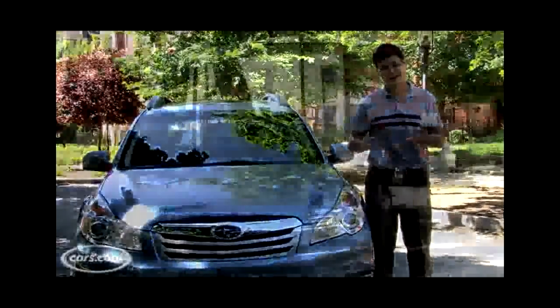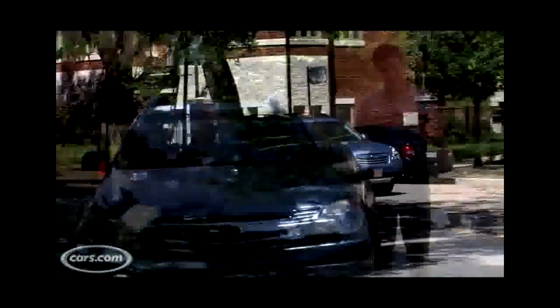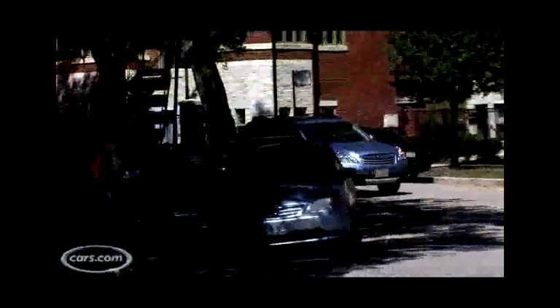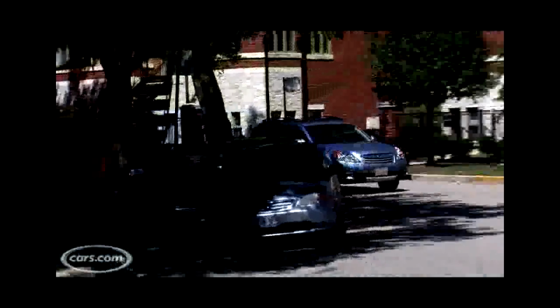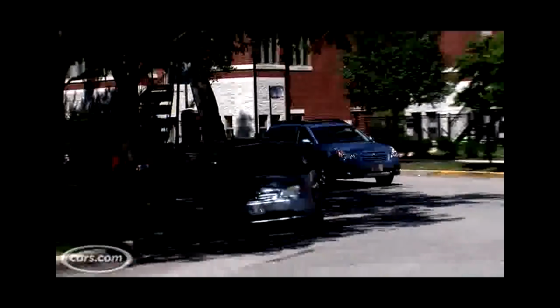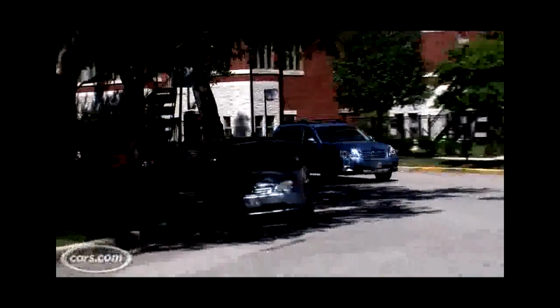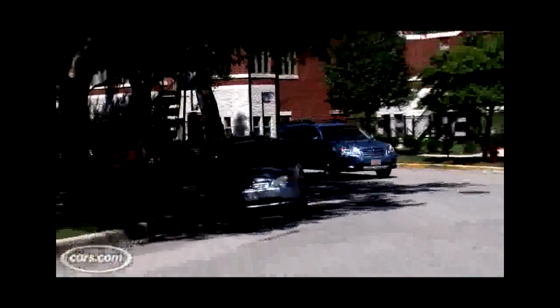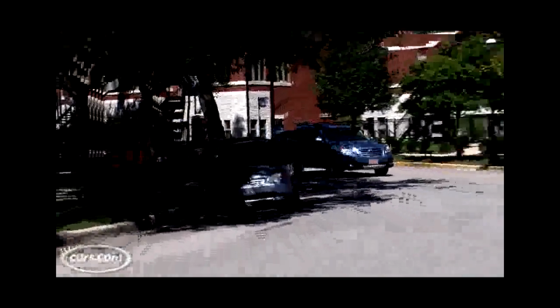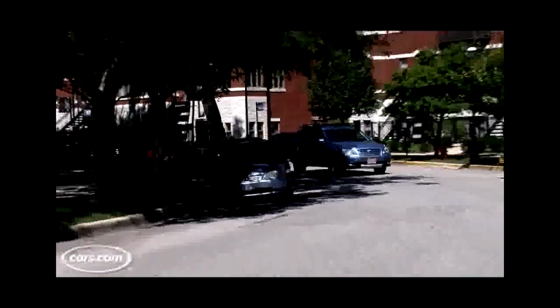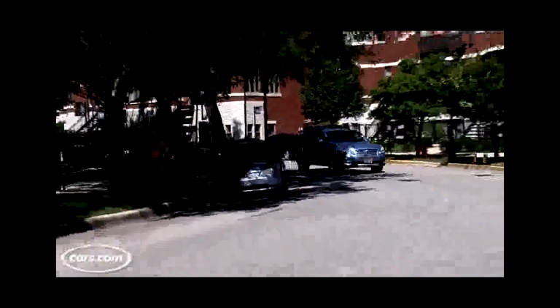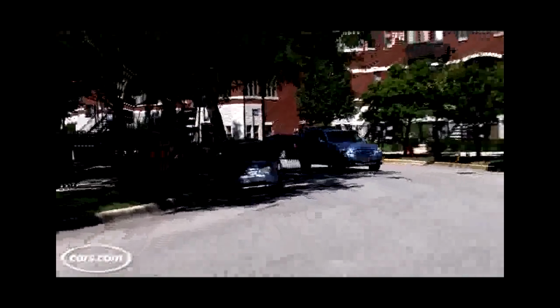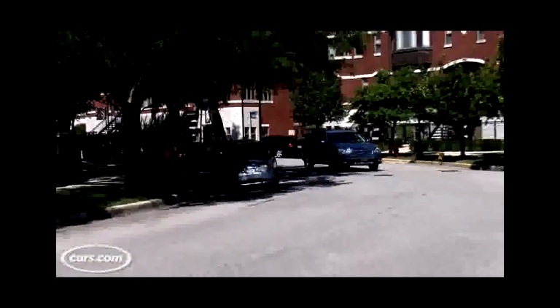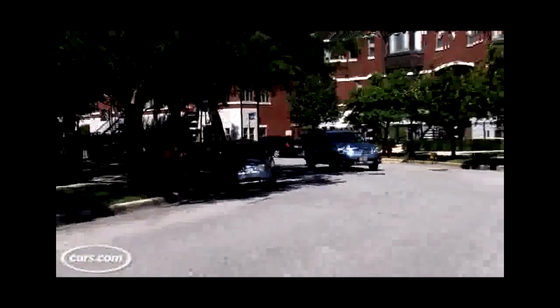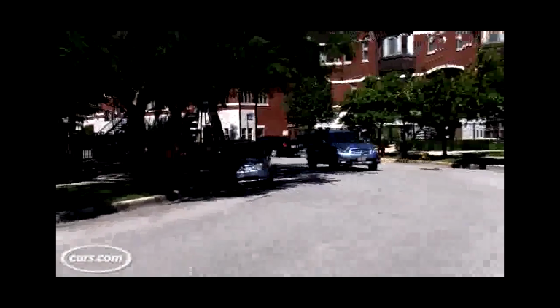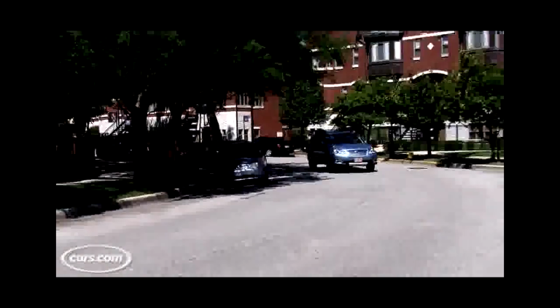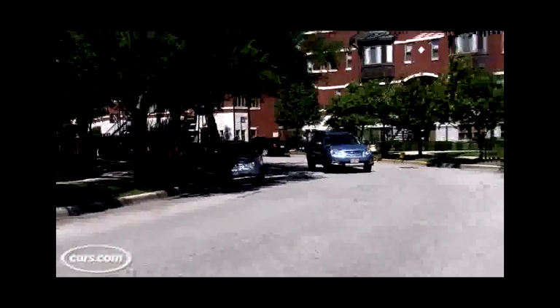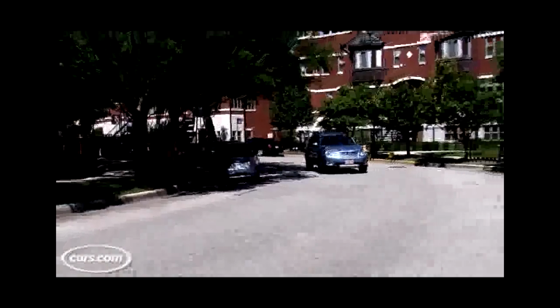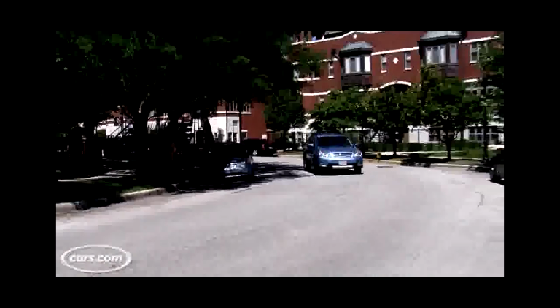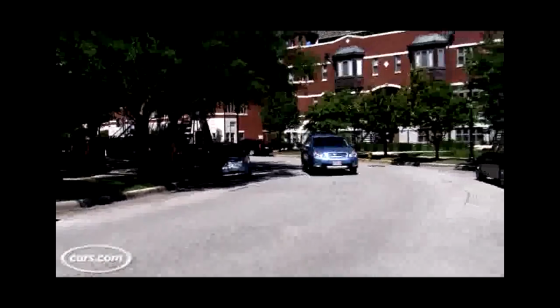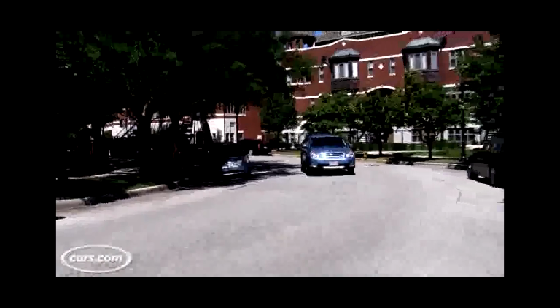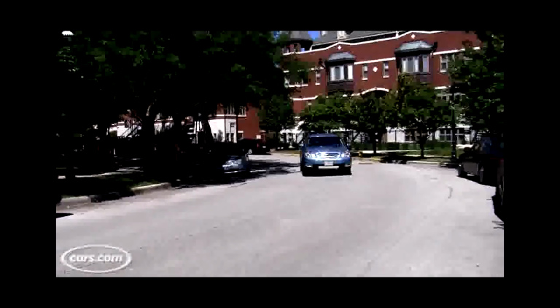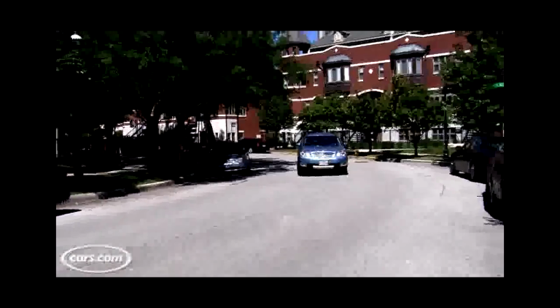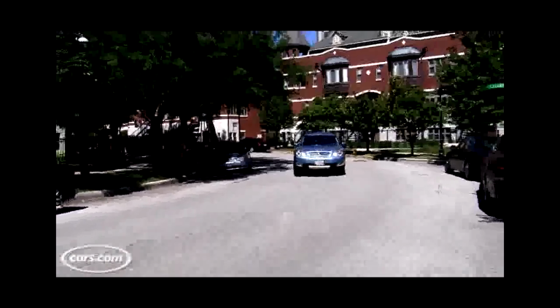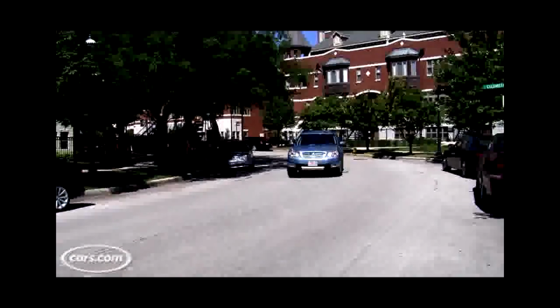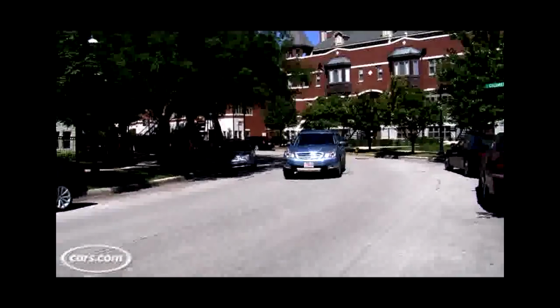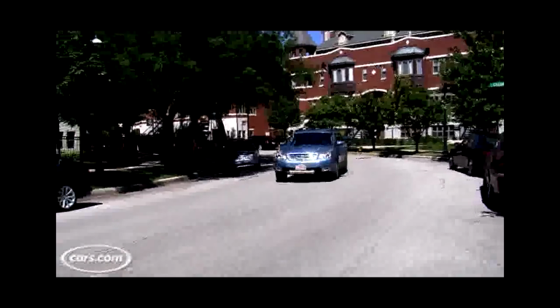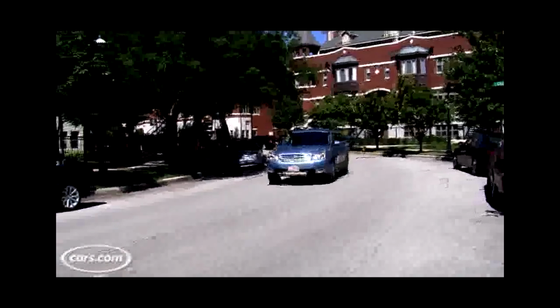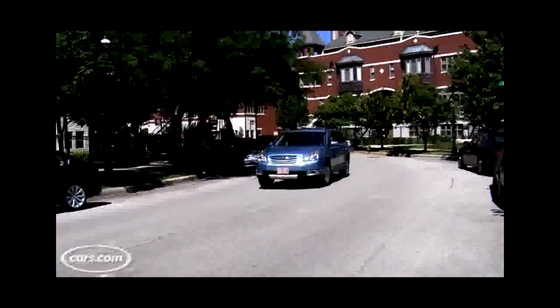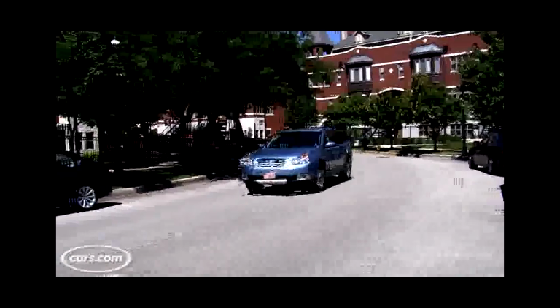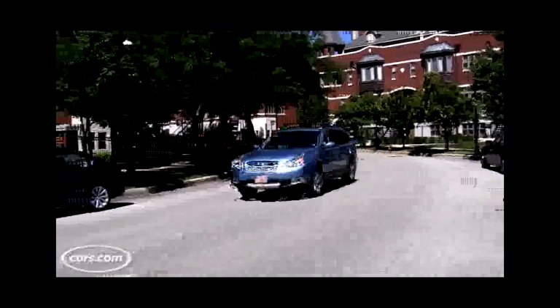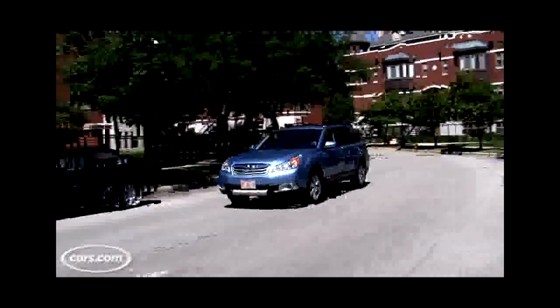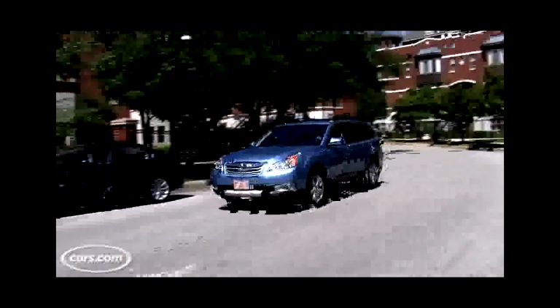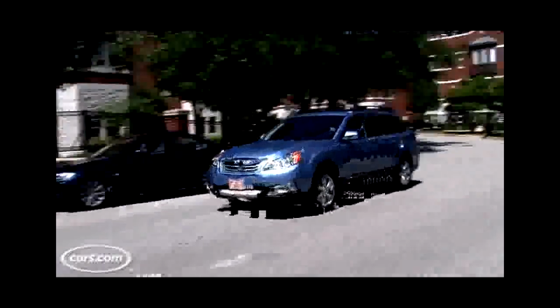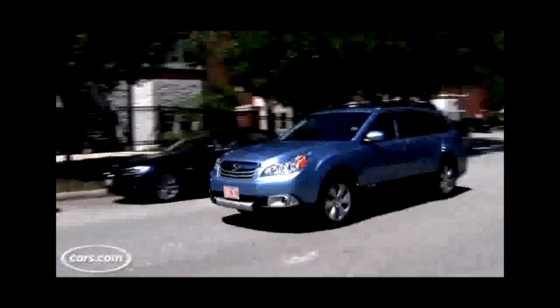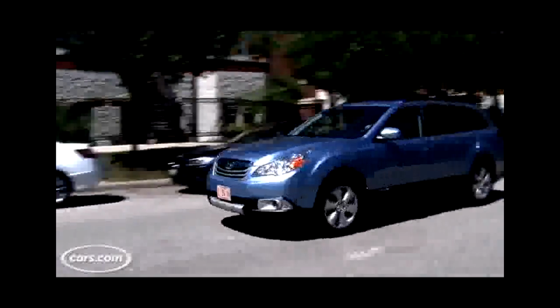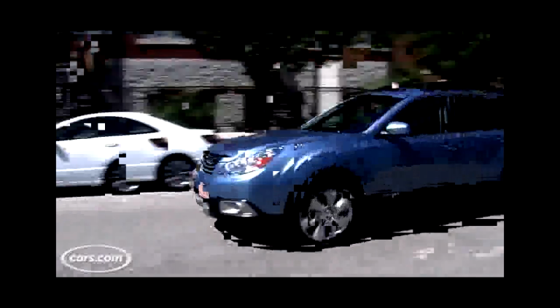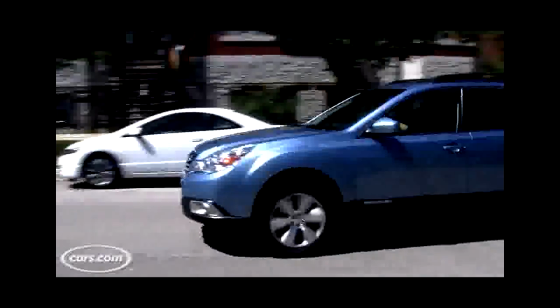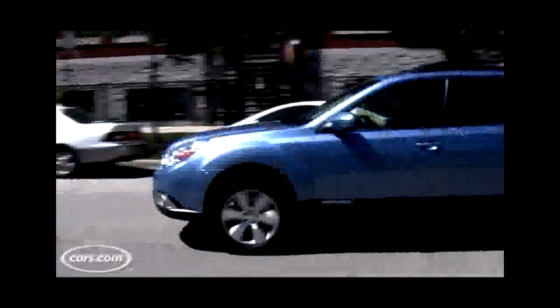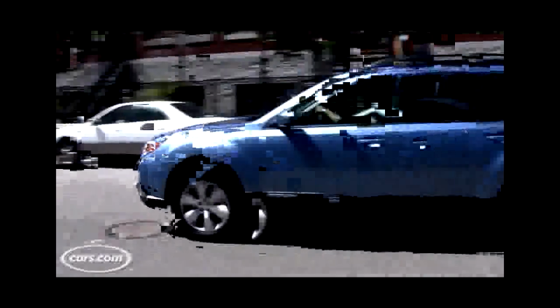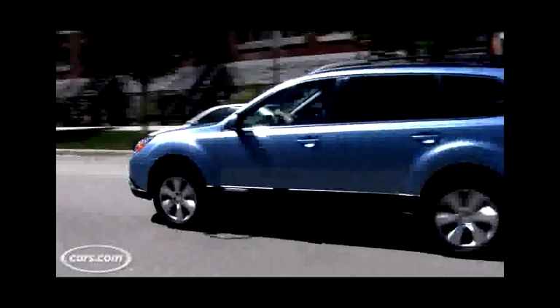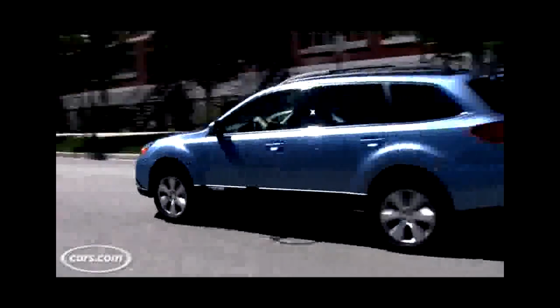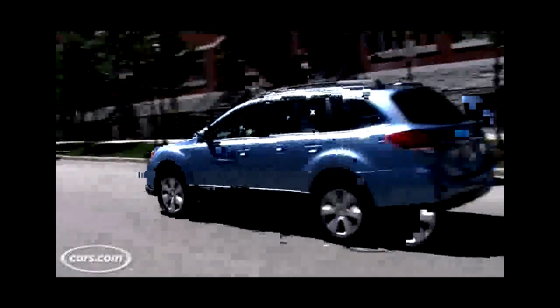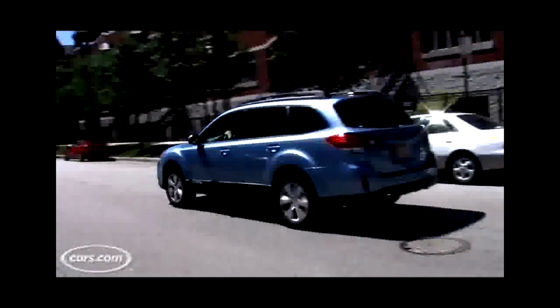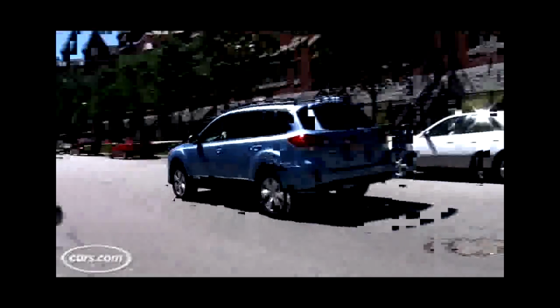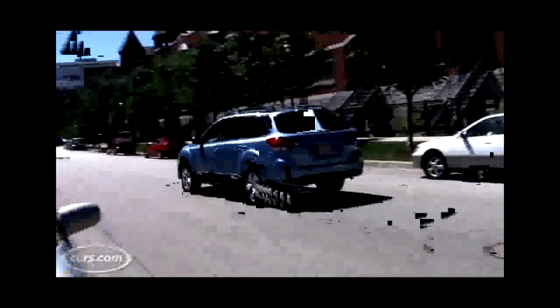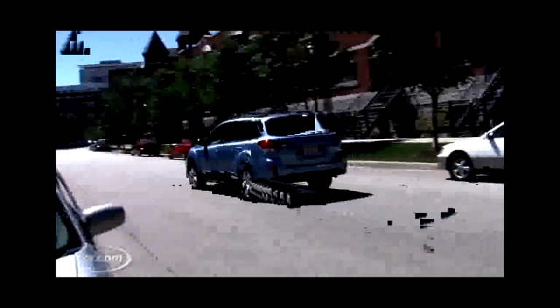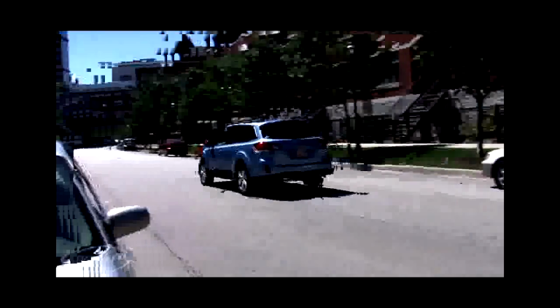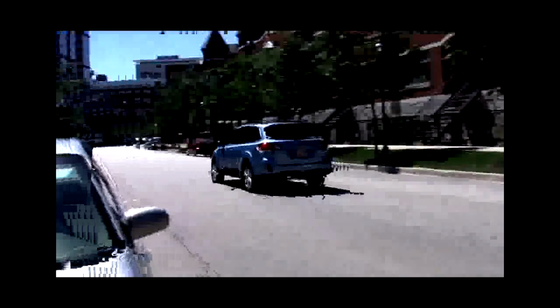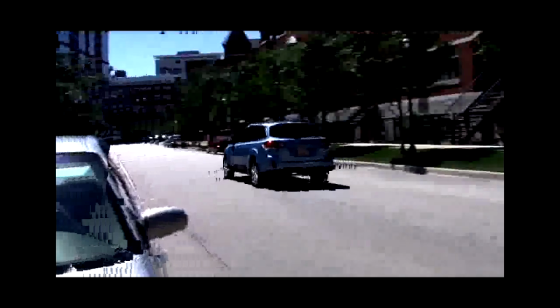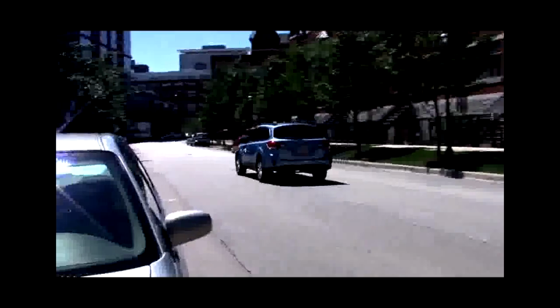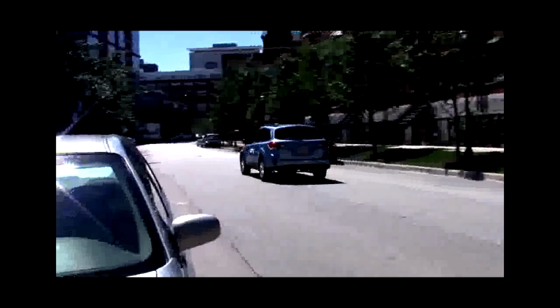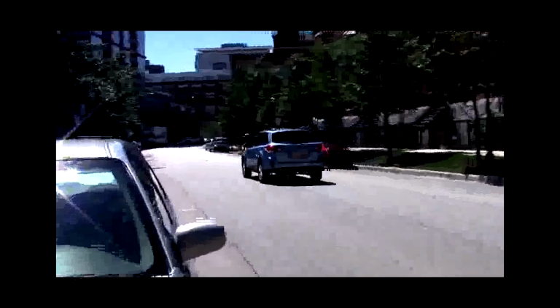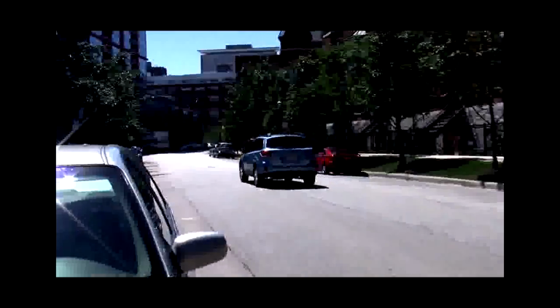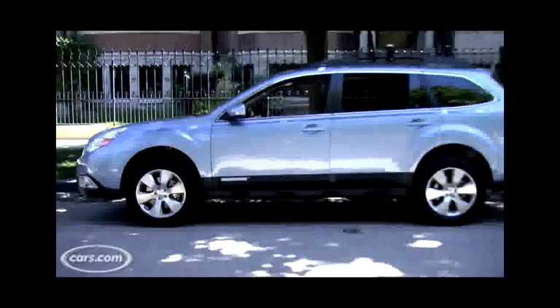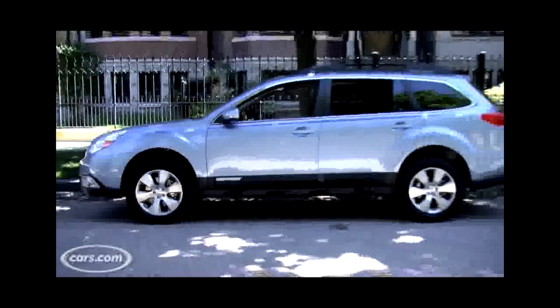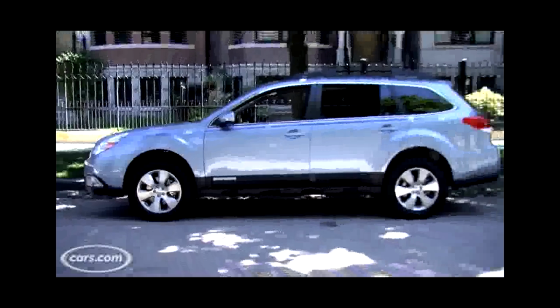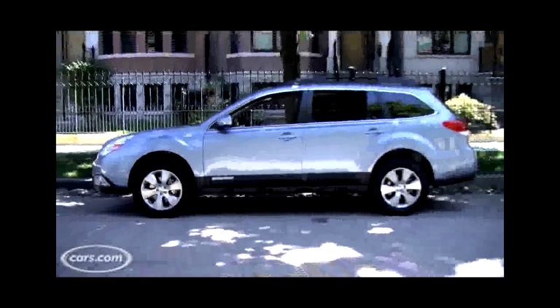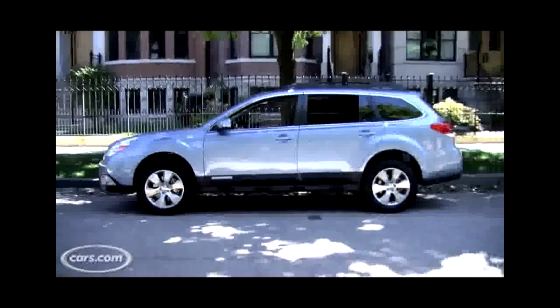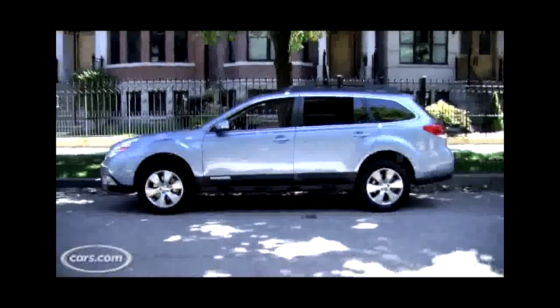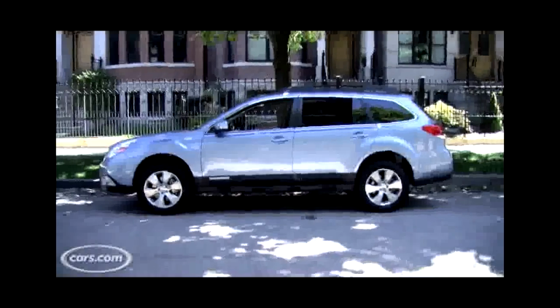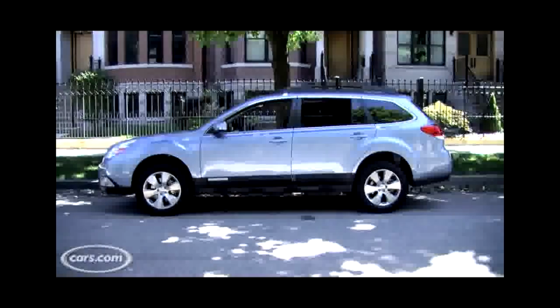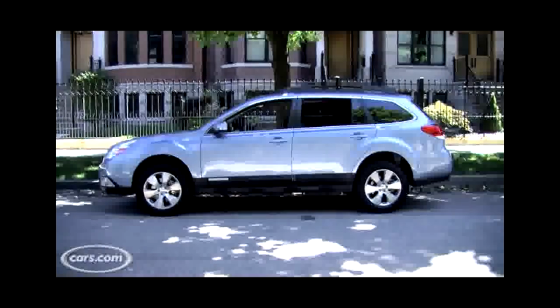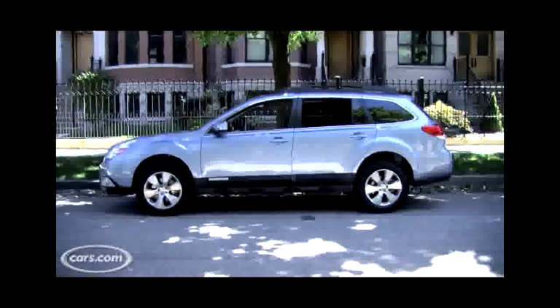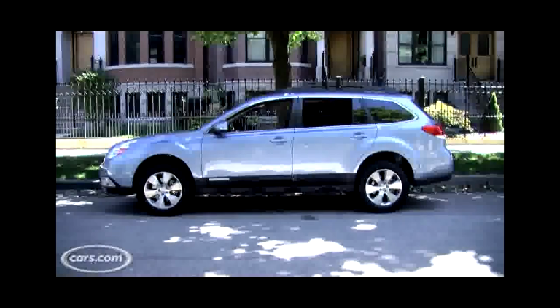So here's the kicker: the Outback has outsold both the Venza and the Crosstour combined this year. What's the secret, Drew?